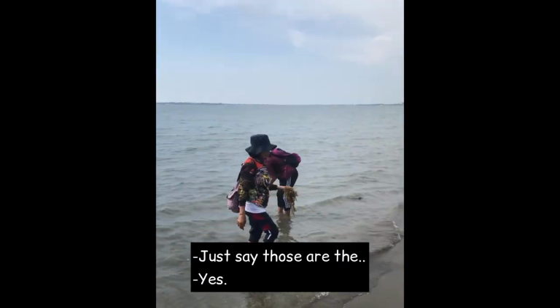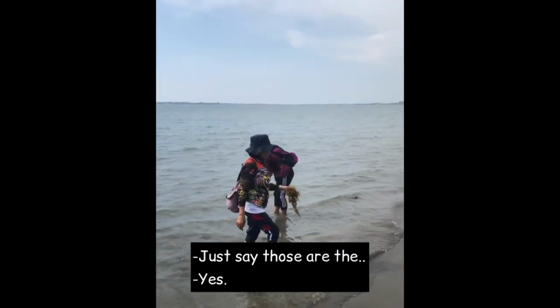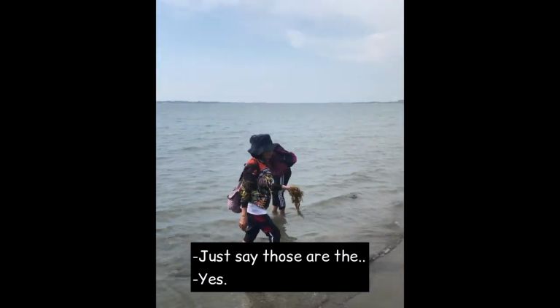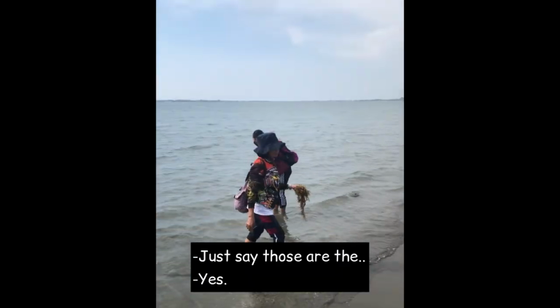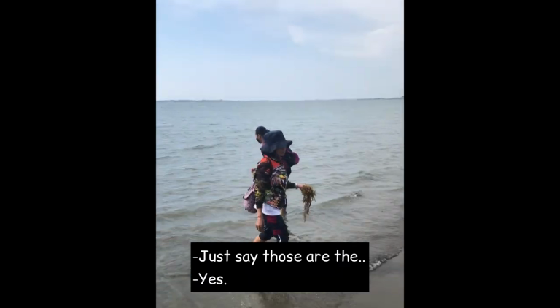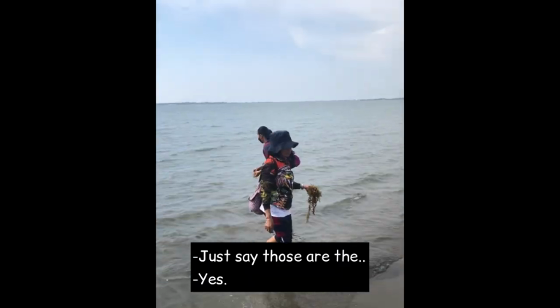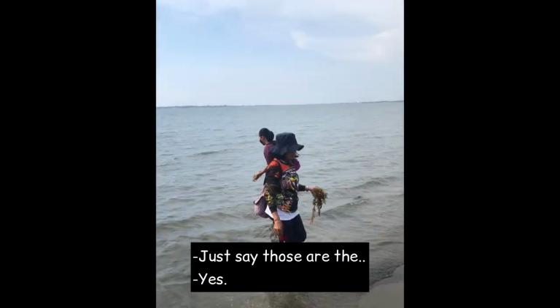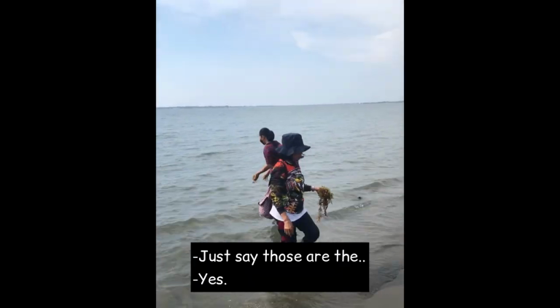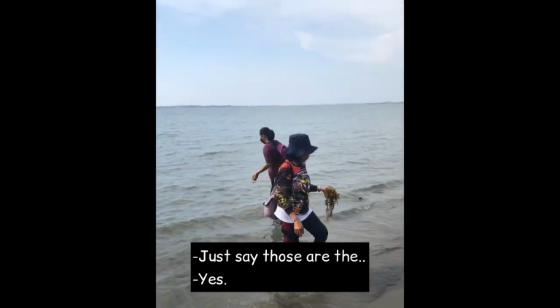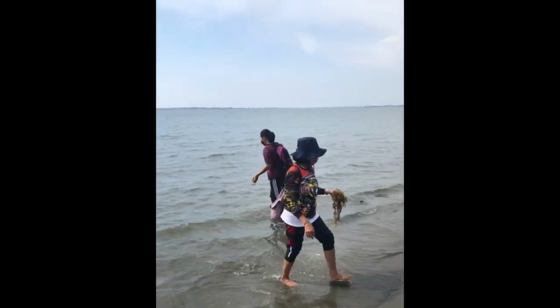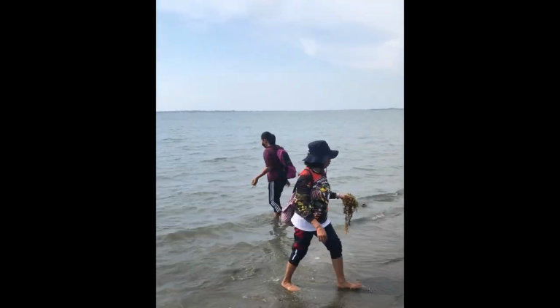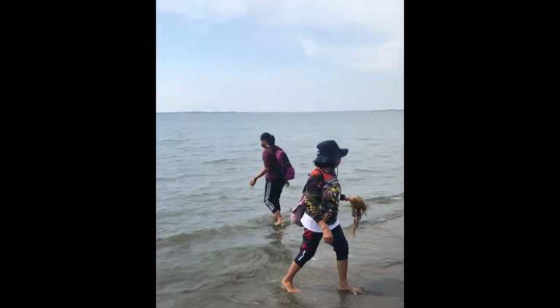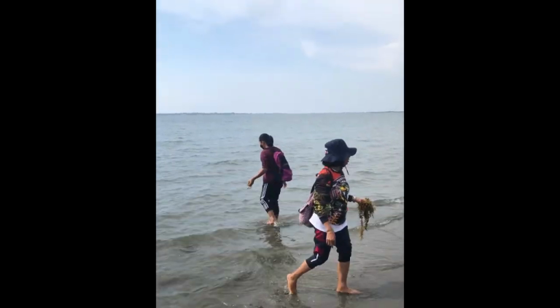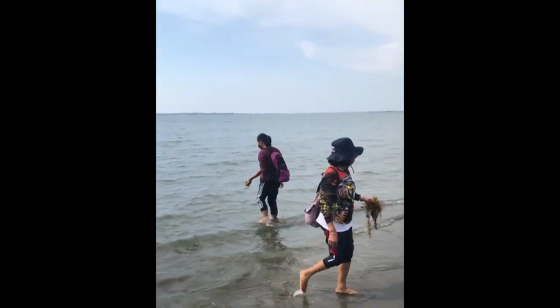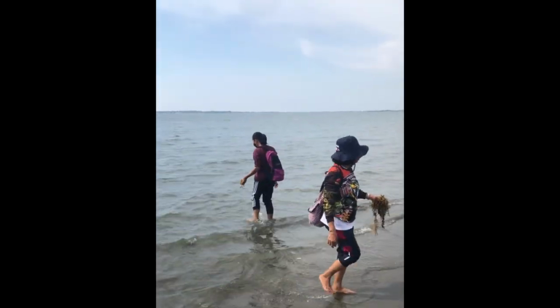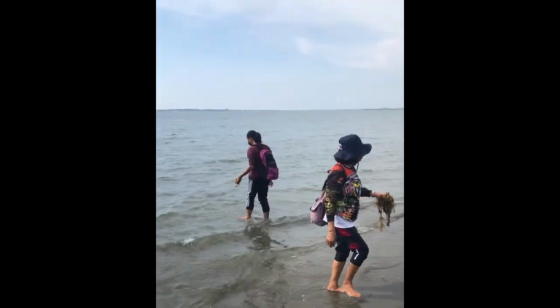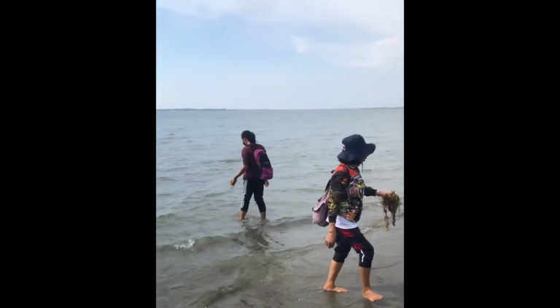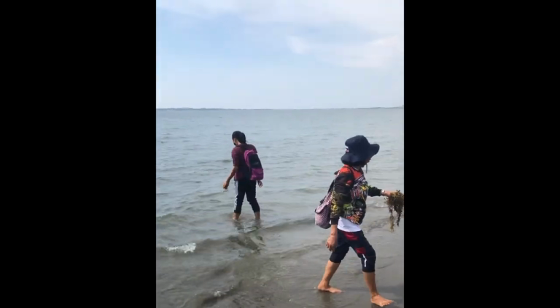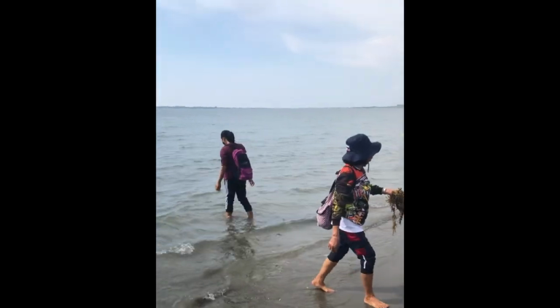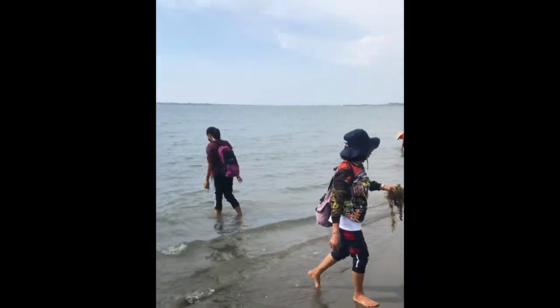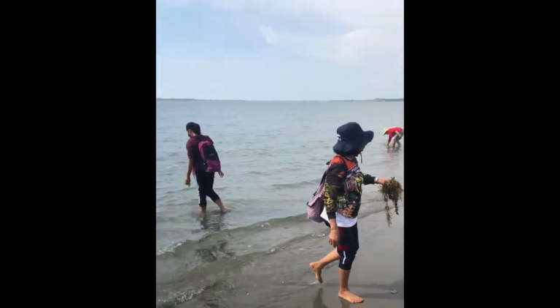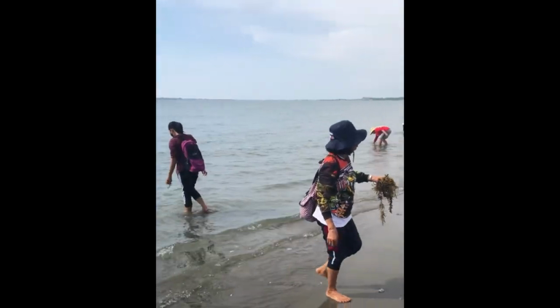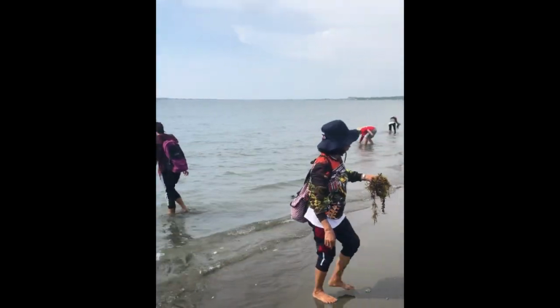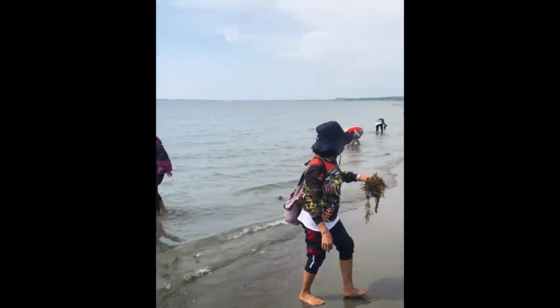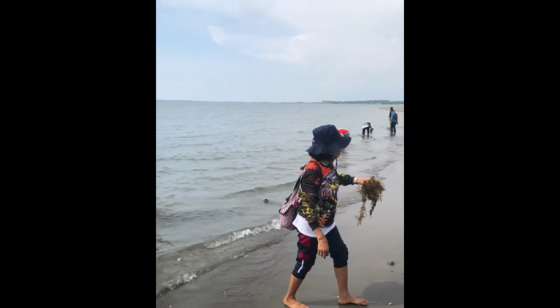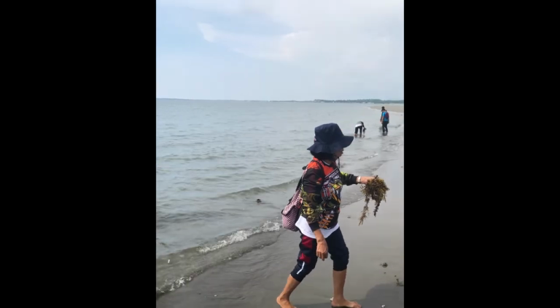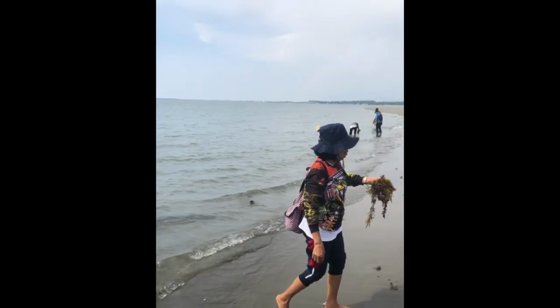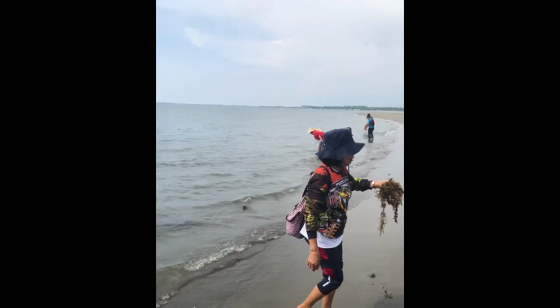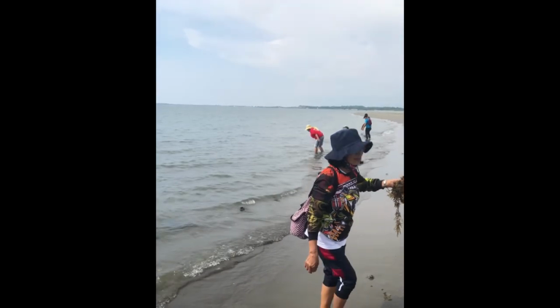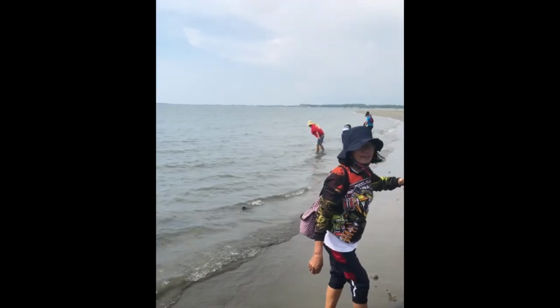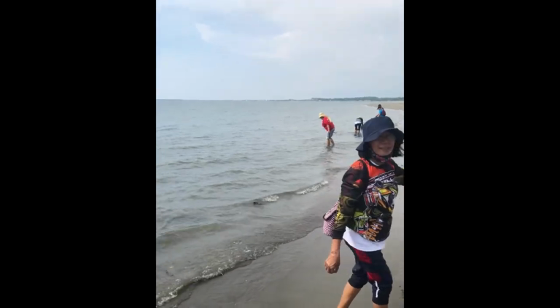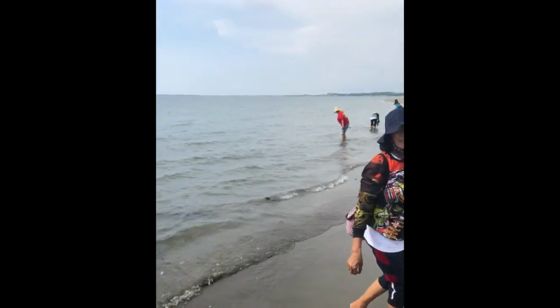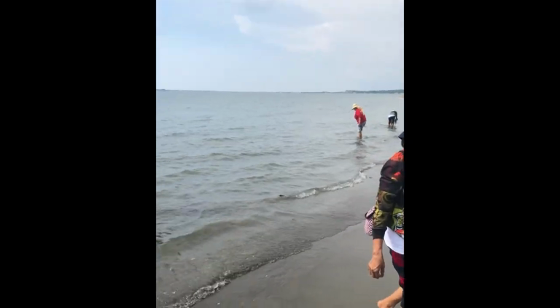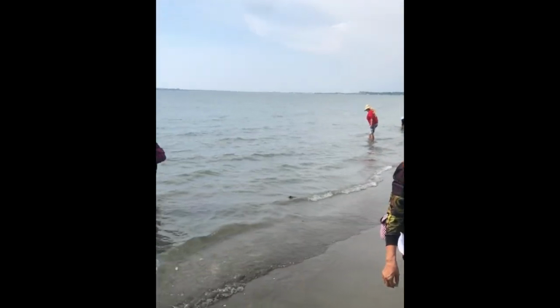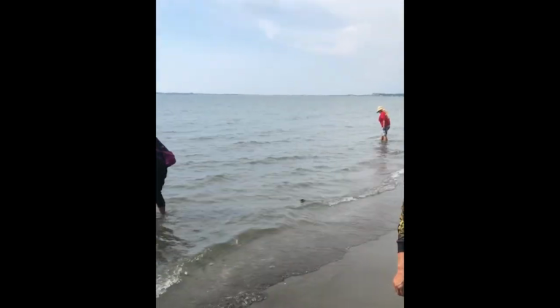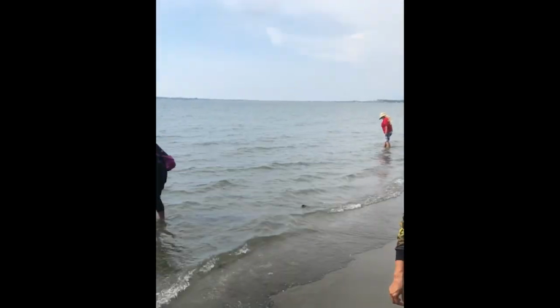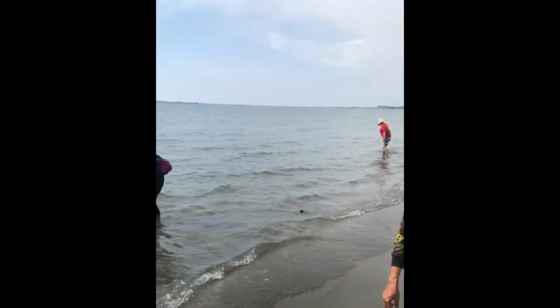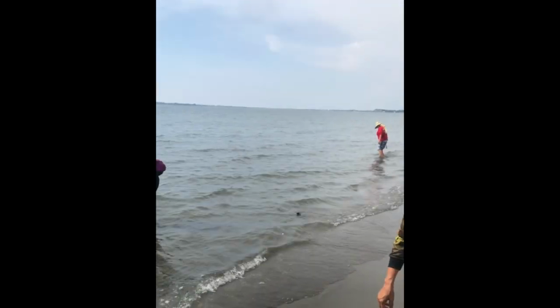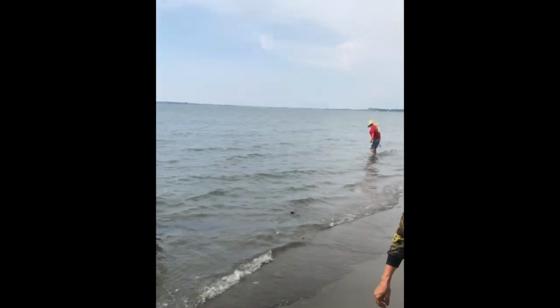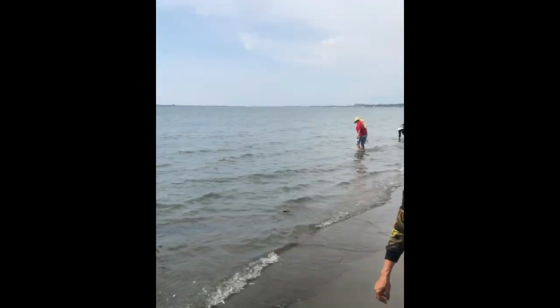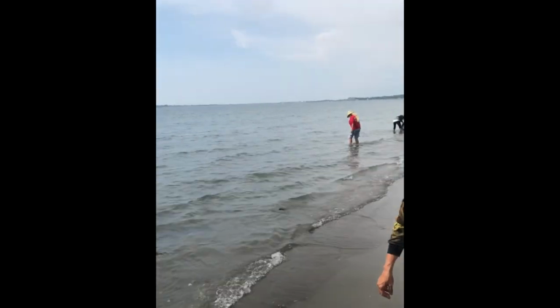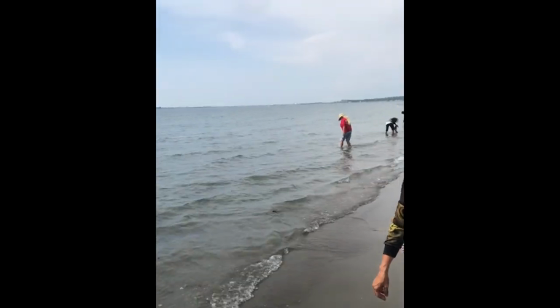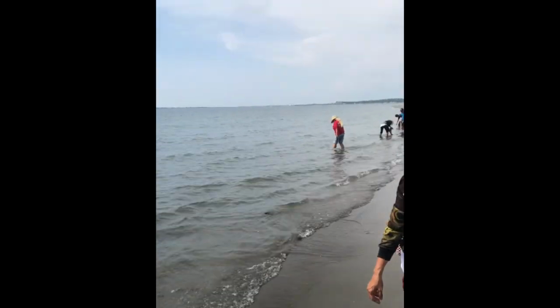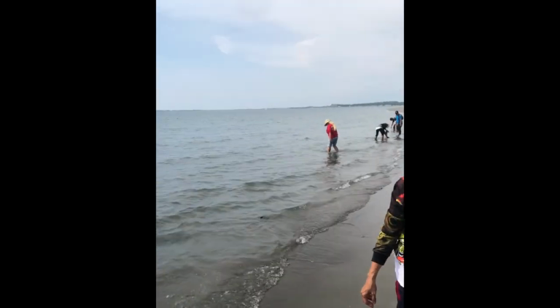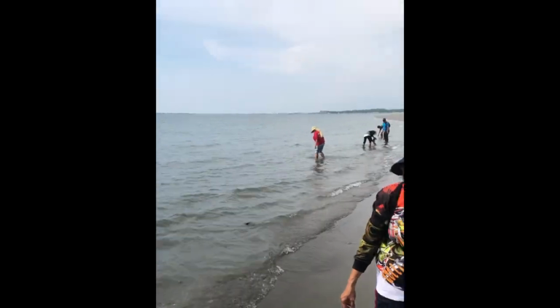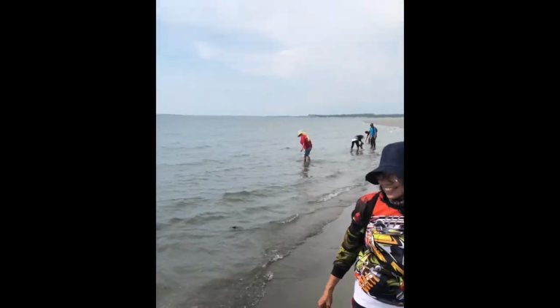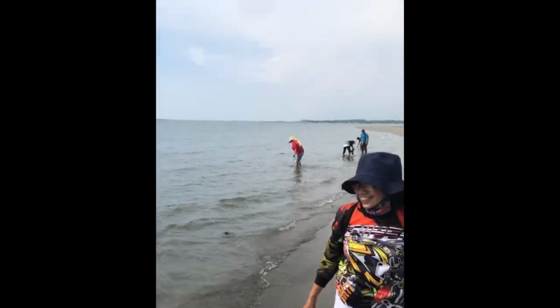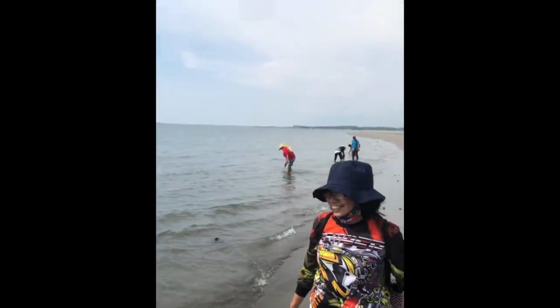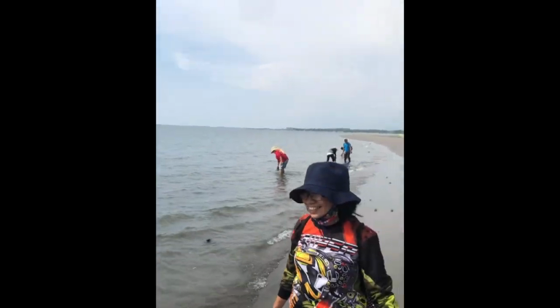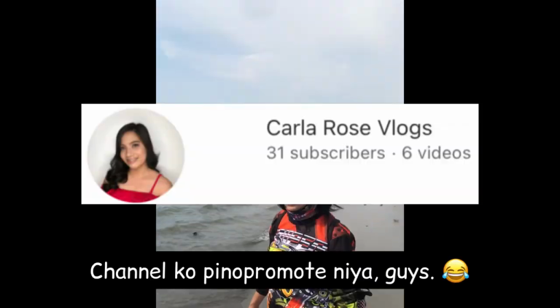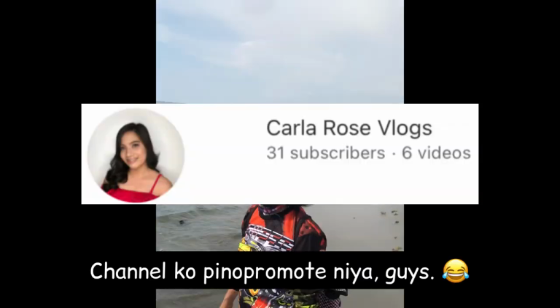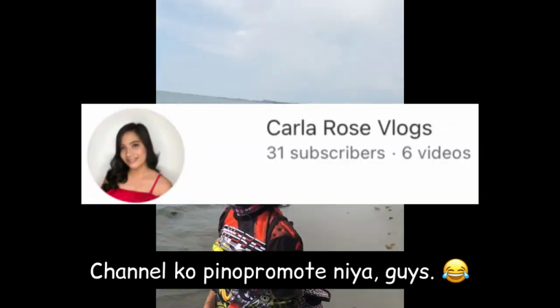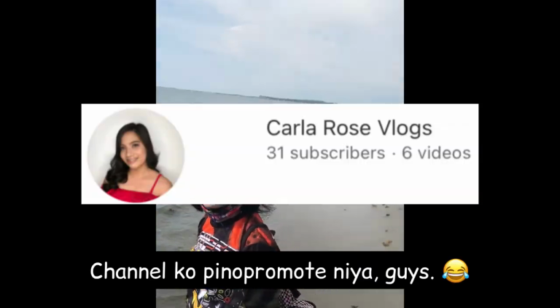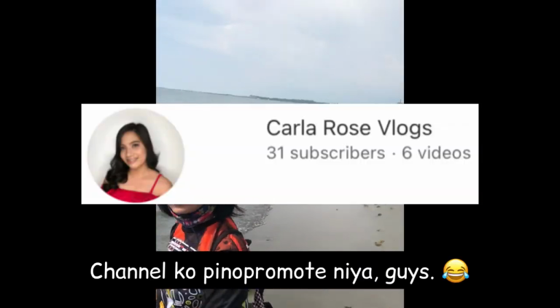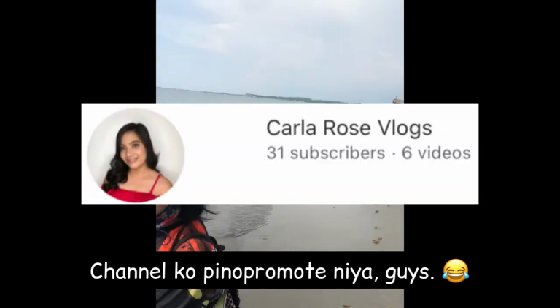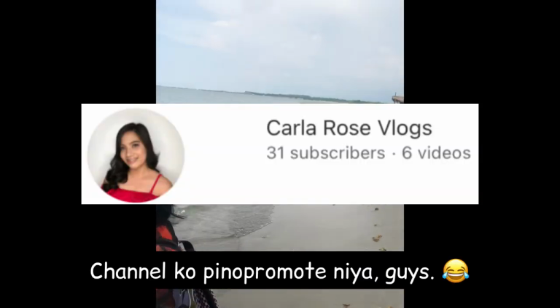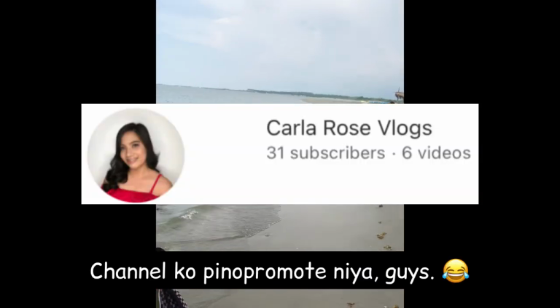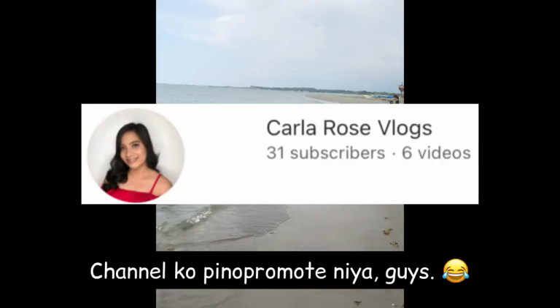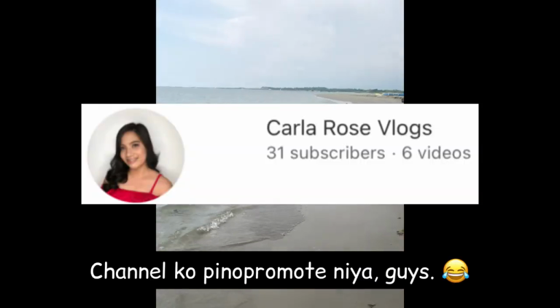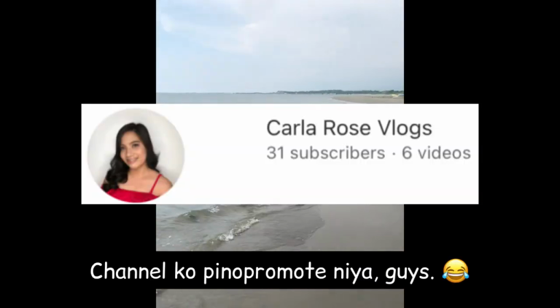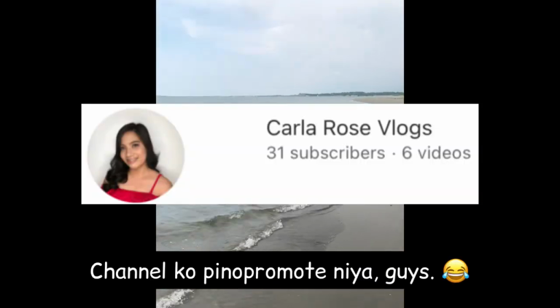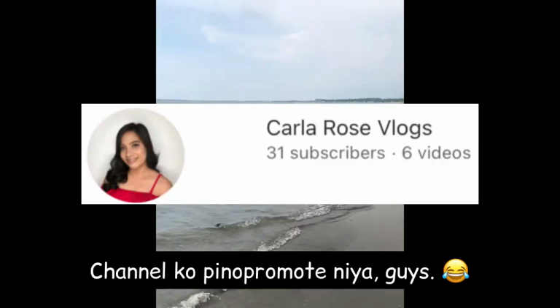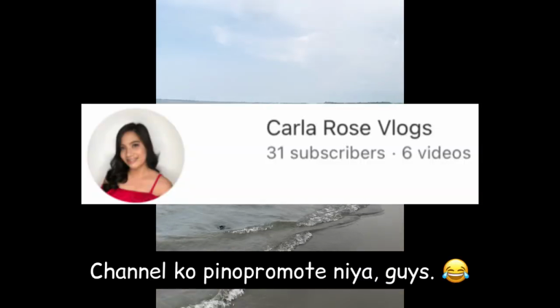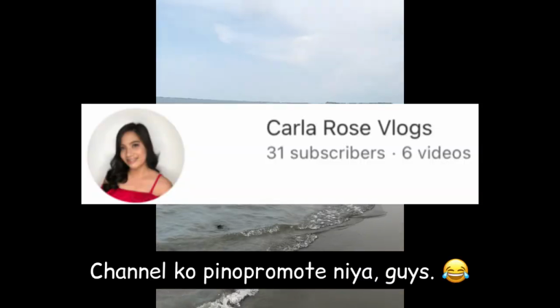Hello guys! Welcome to my vlog! Please subscribe to my channel!